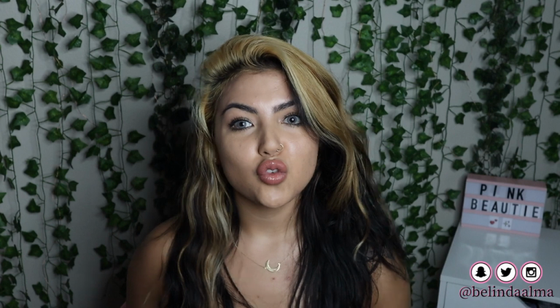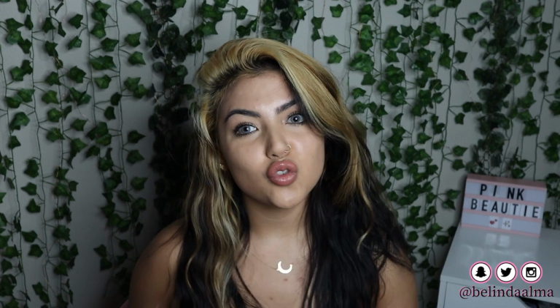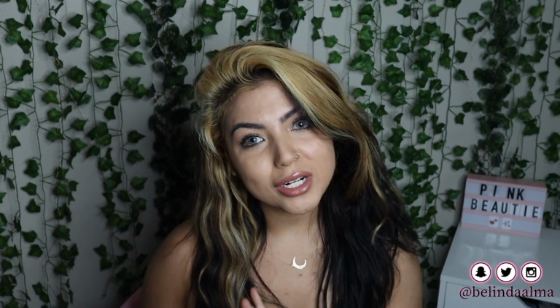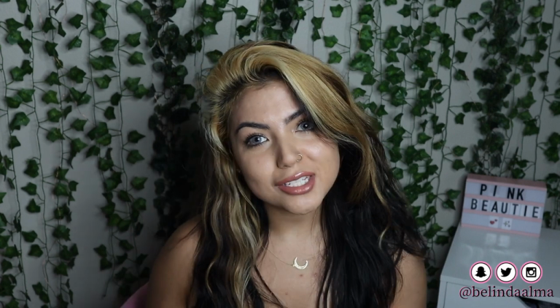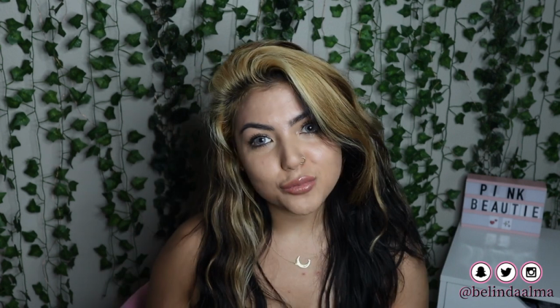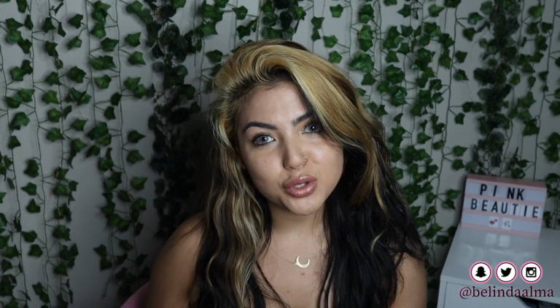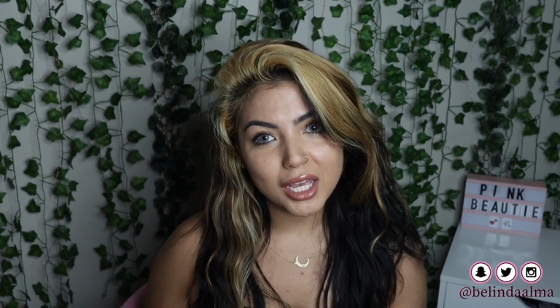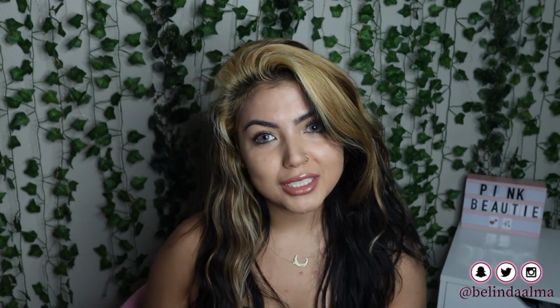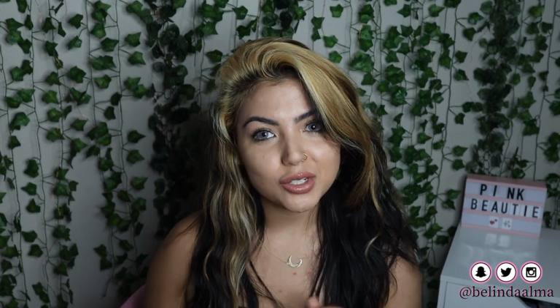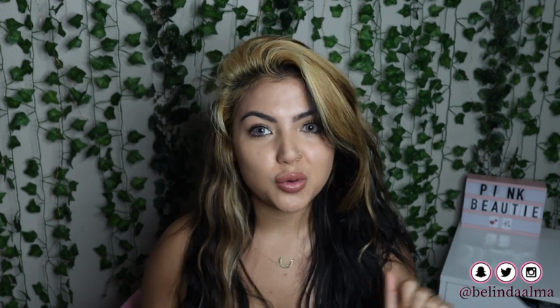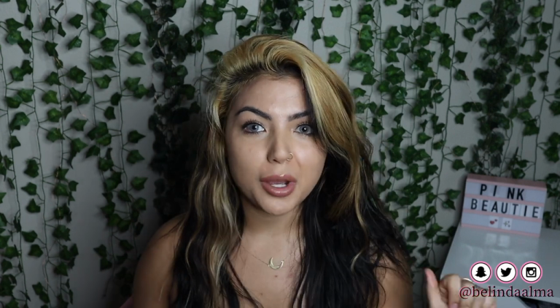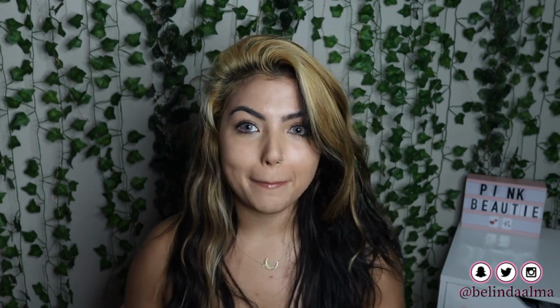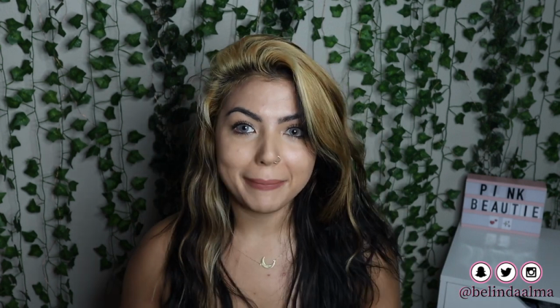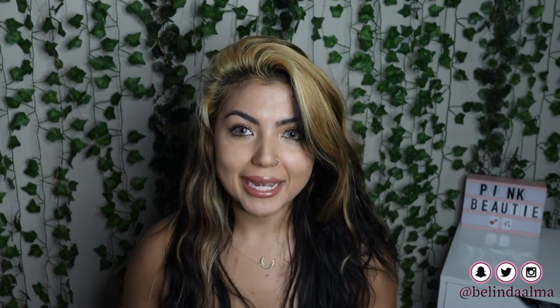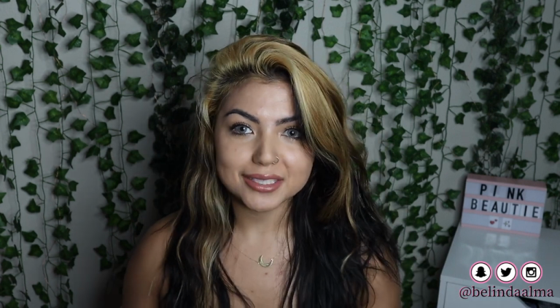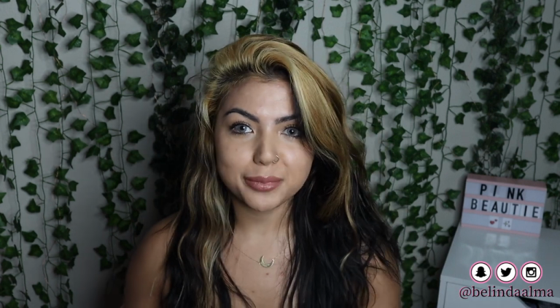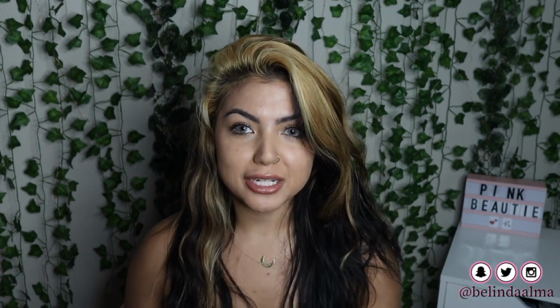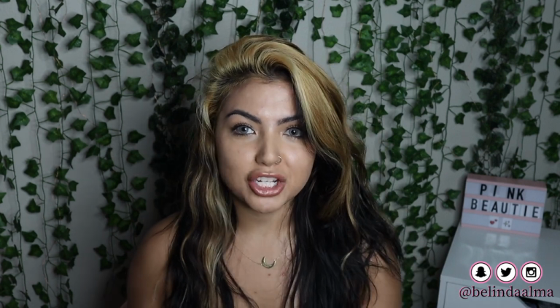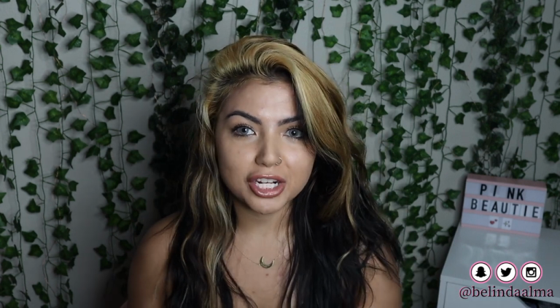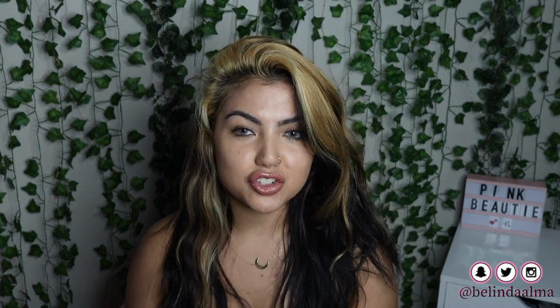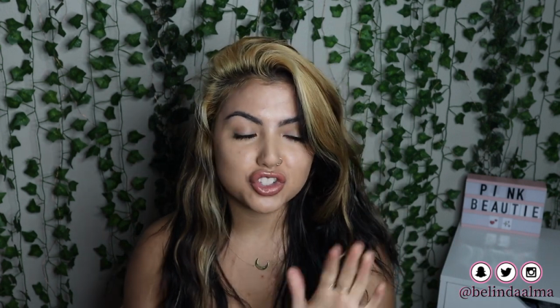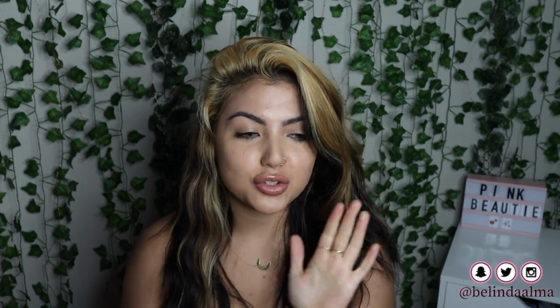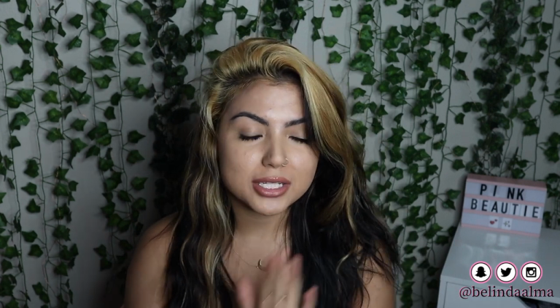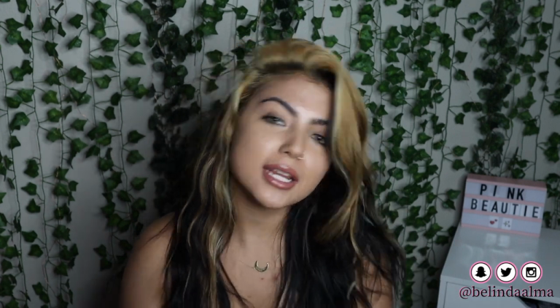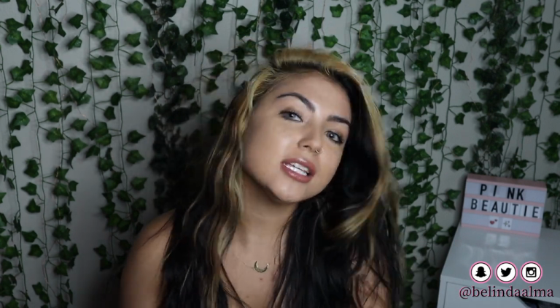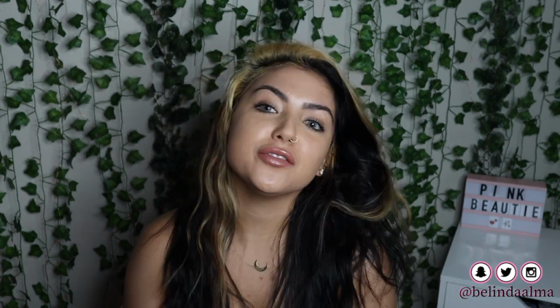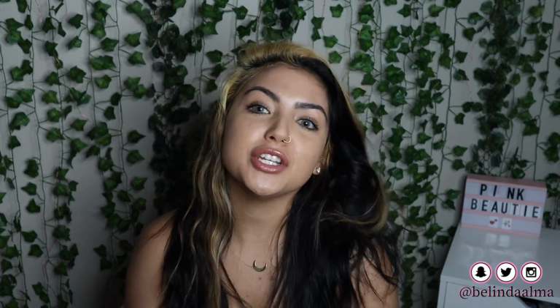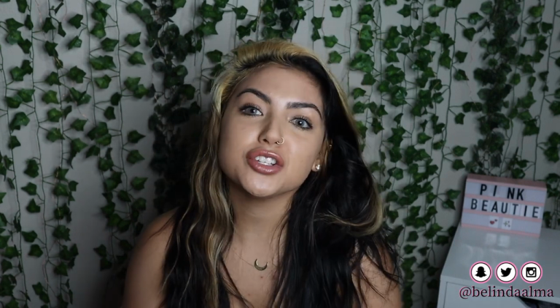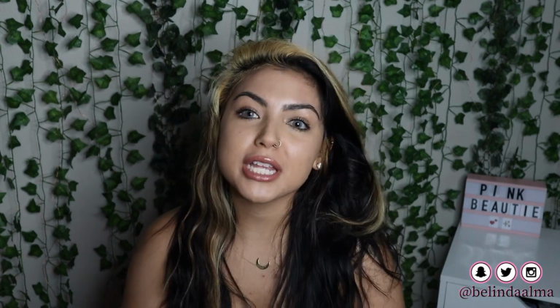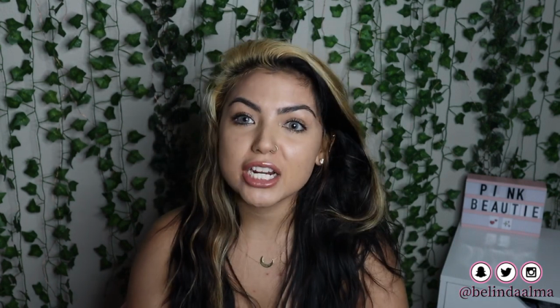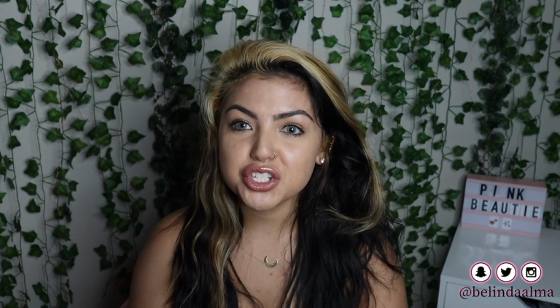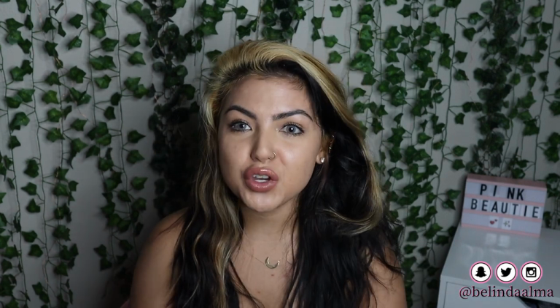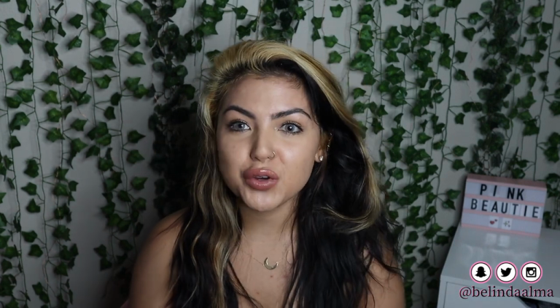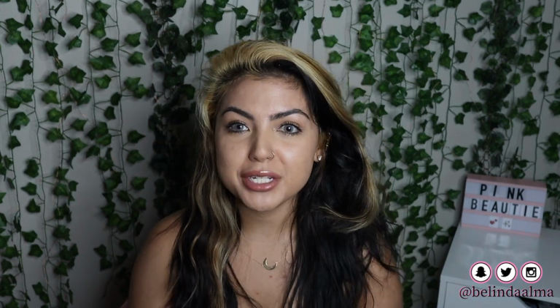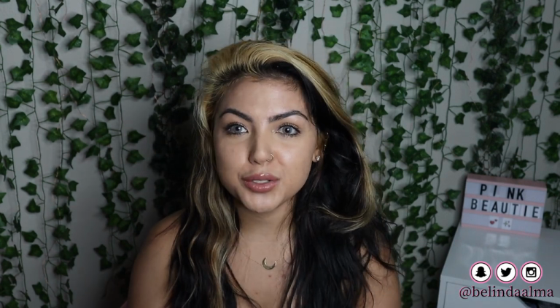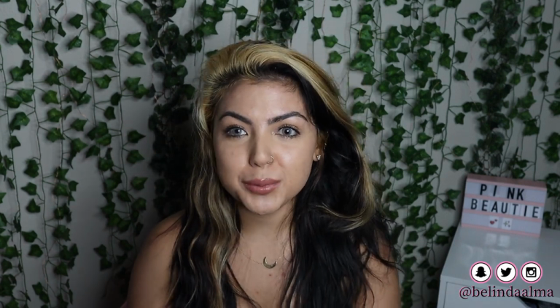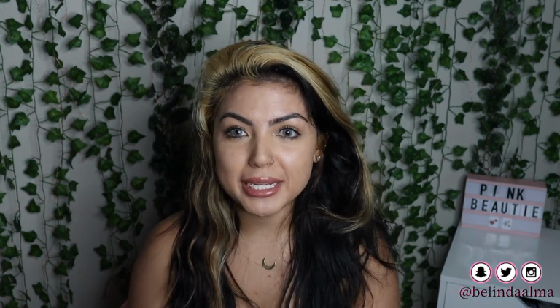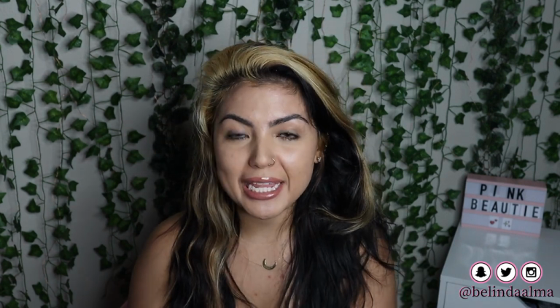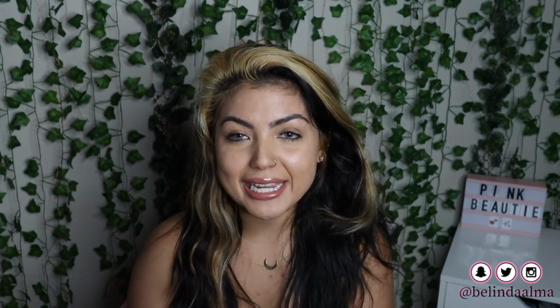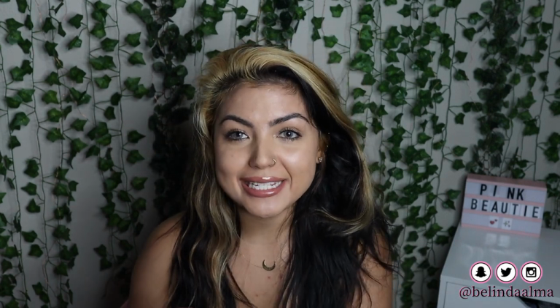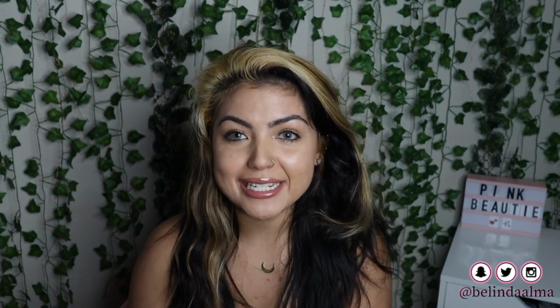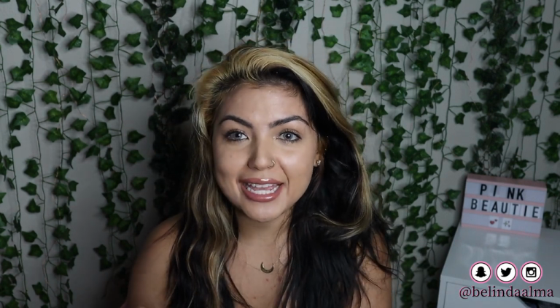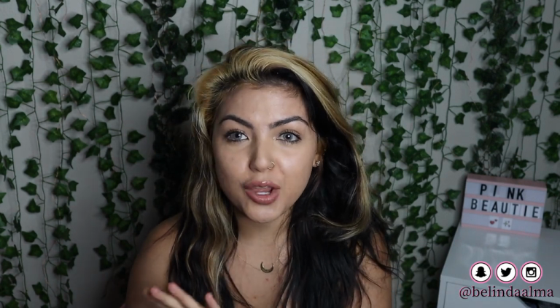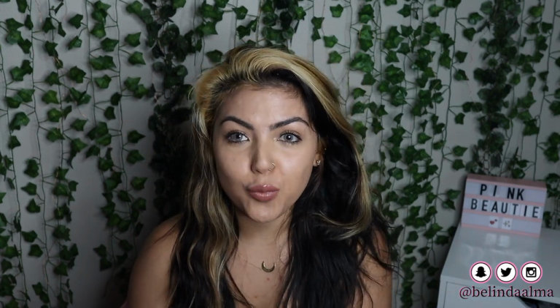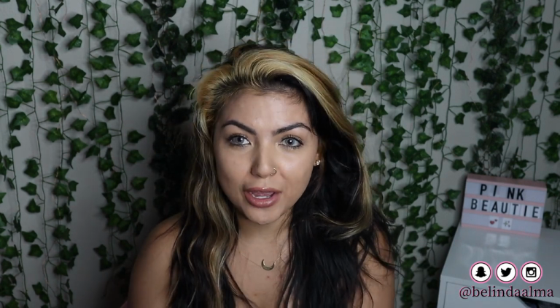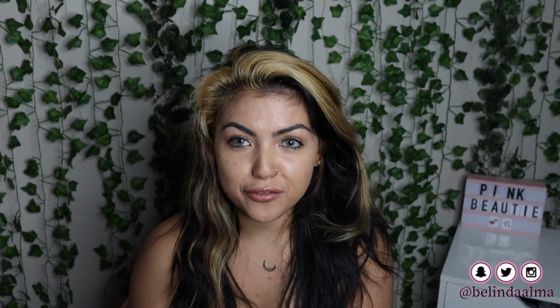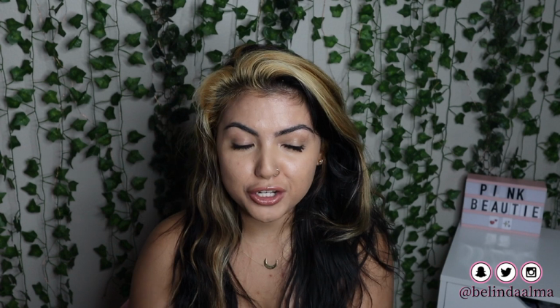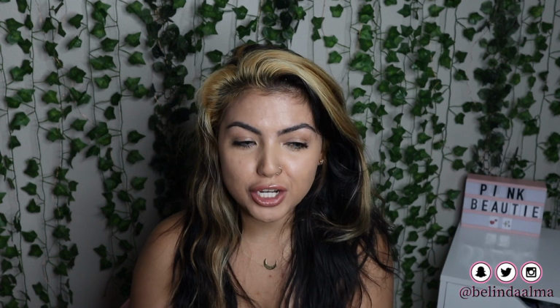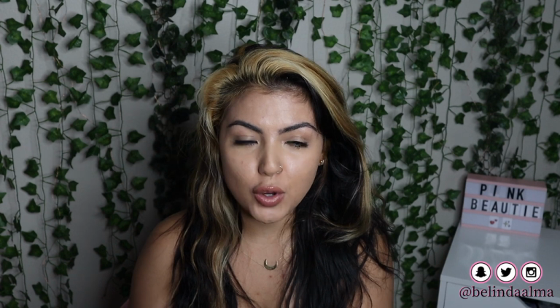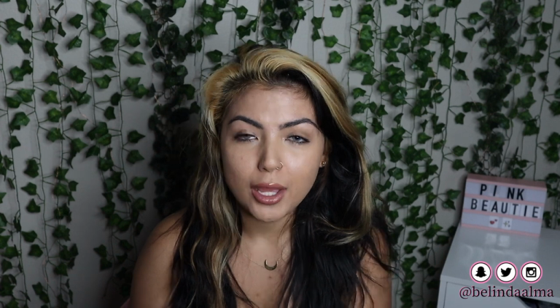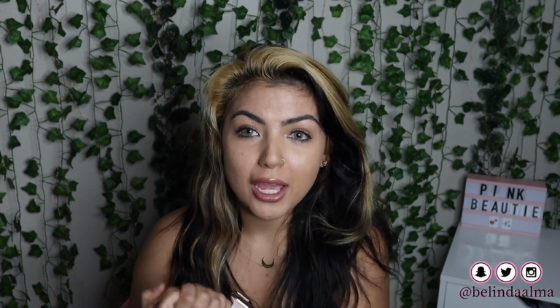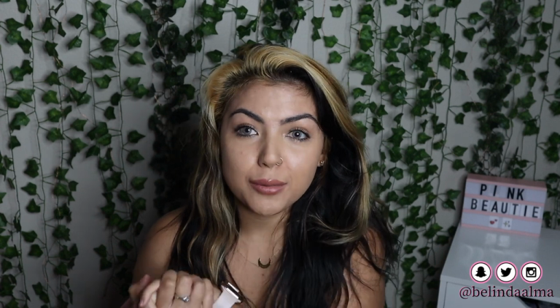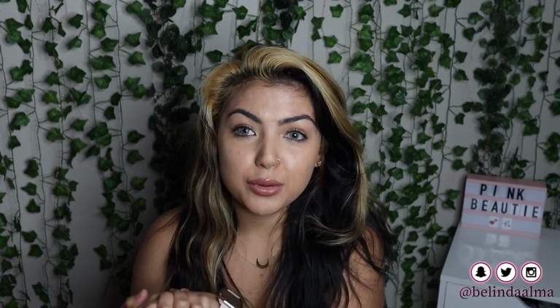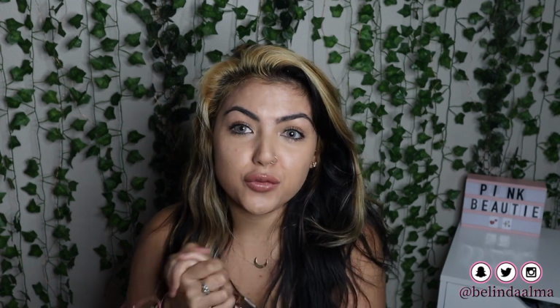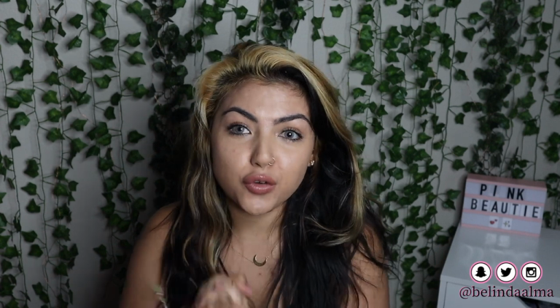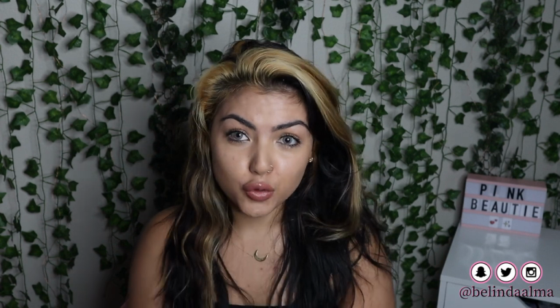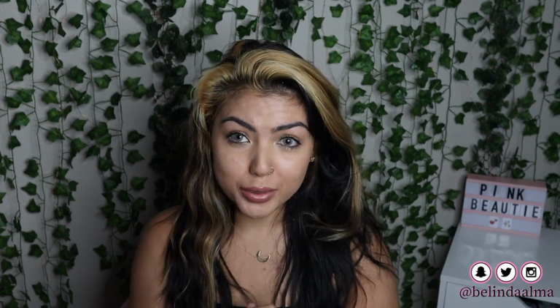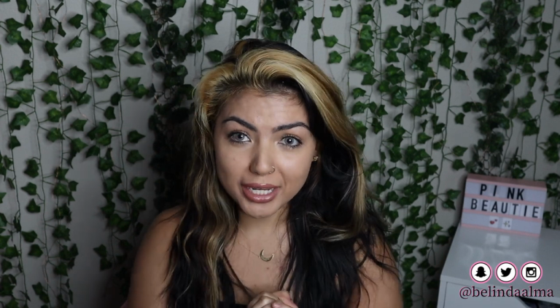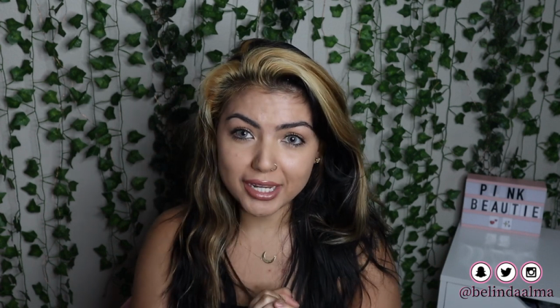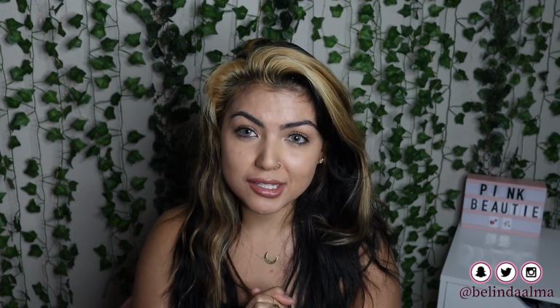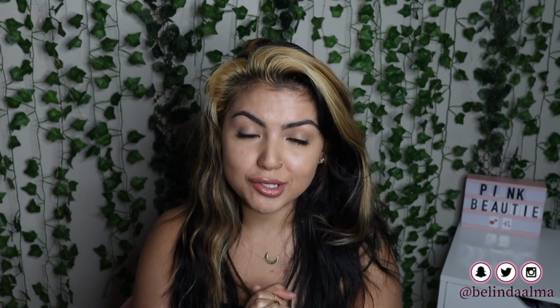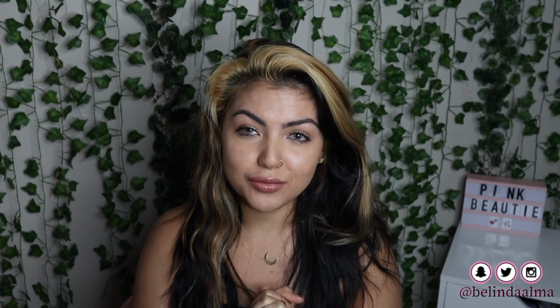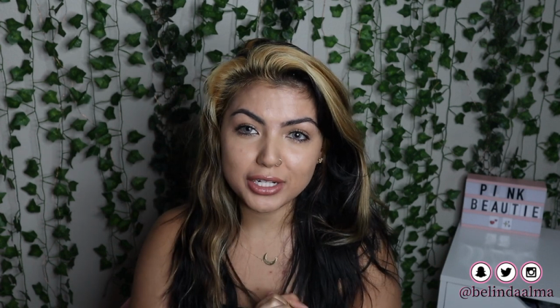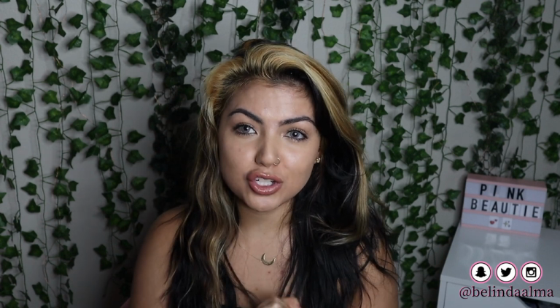What is up you guys and welcome back to my channel. Today's video is actually going to be a DIY video.